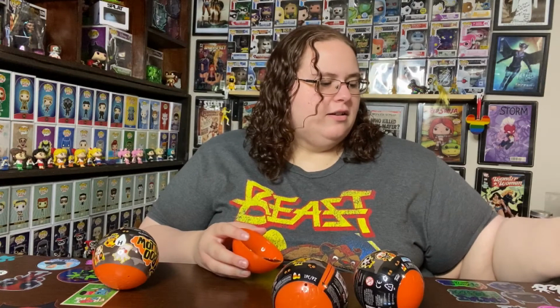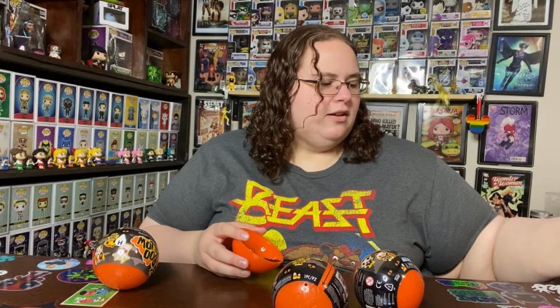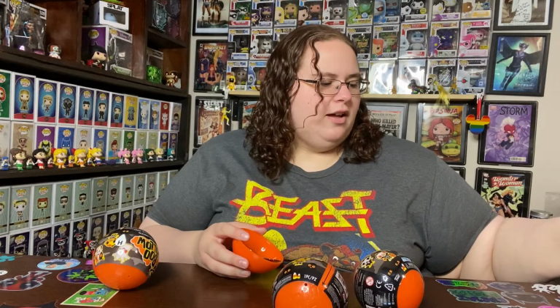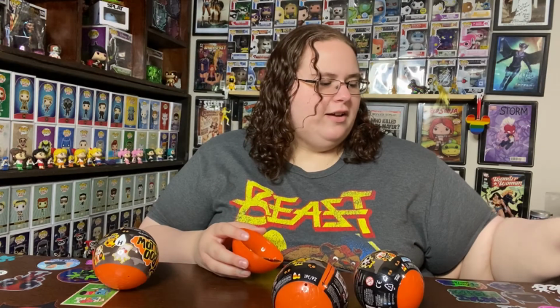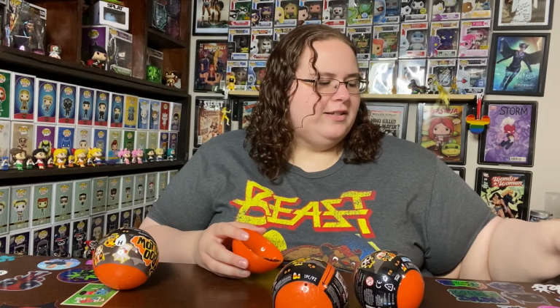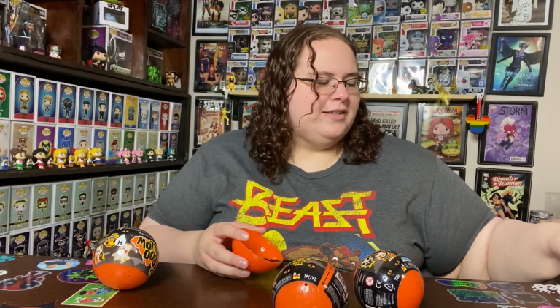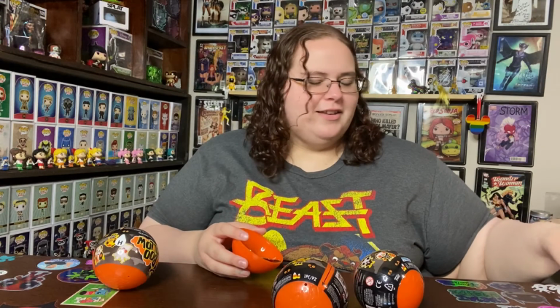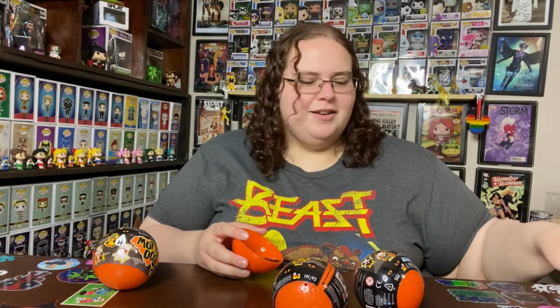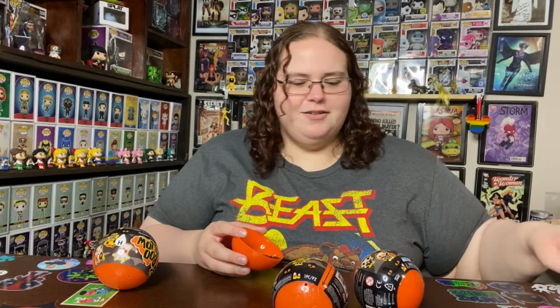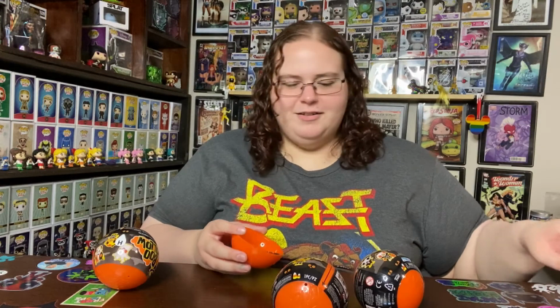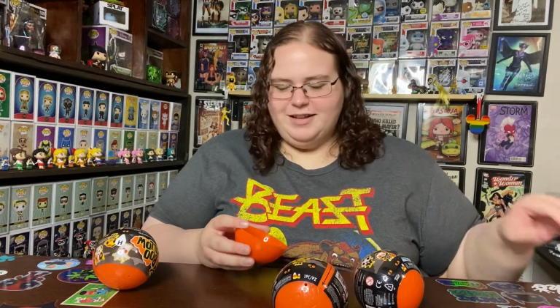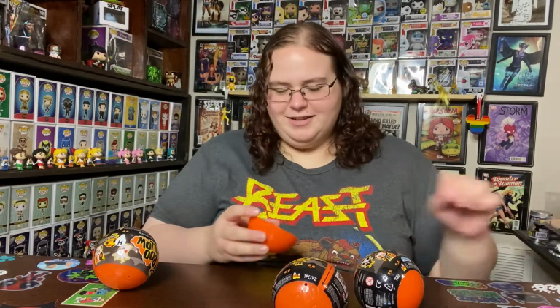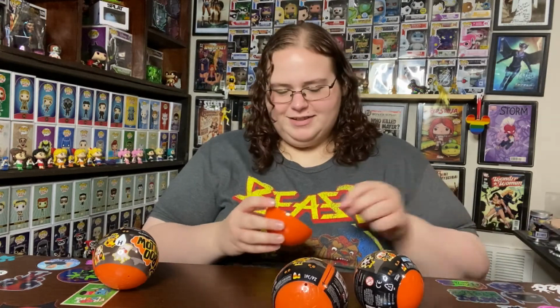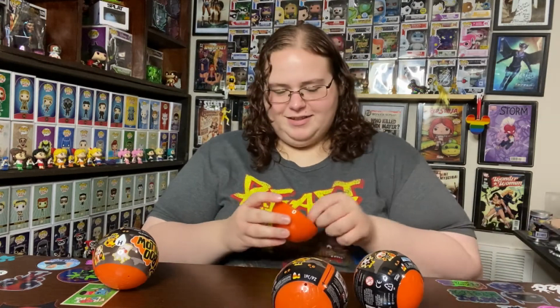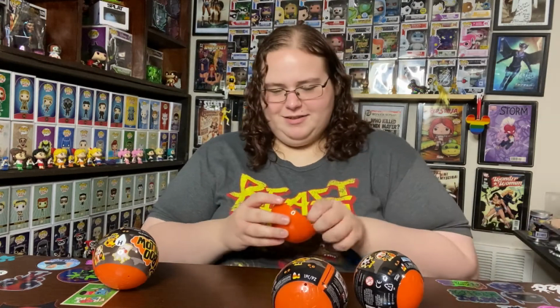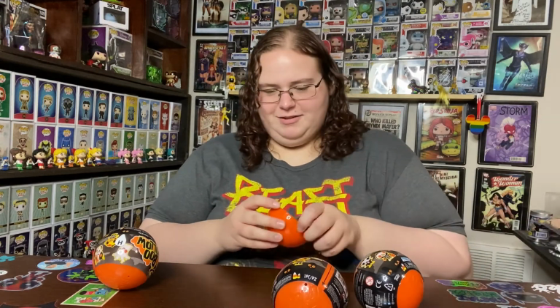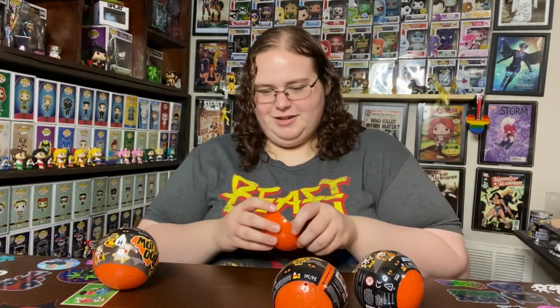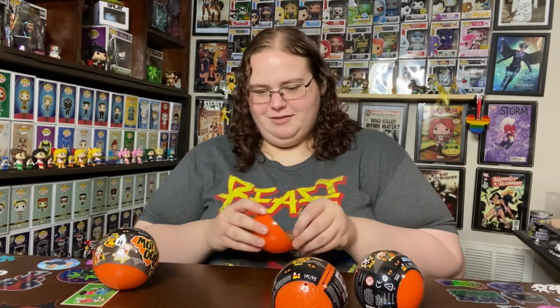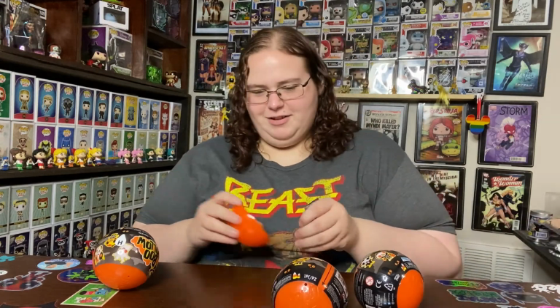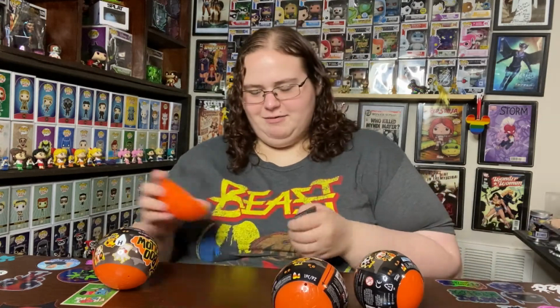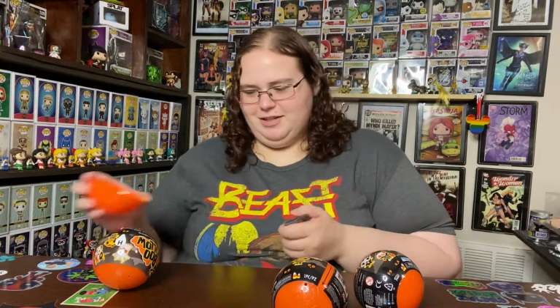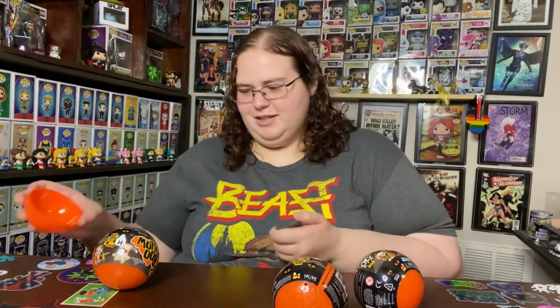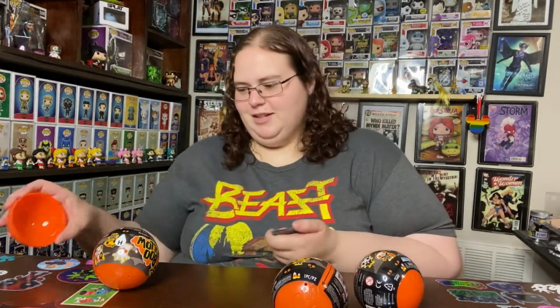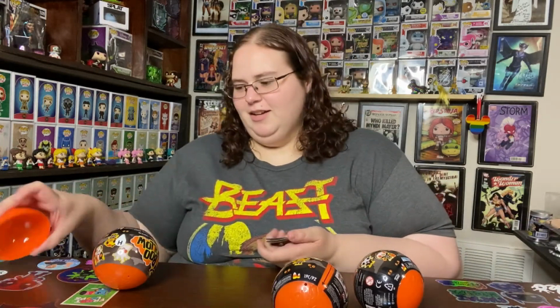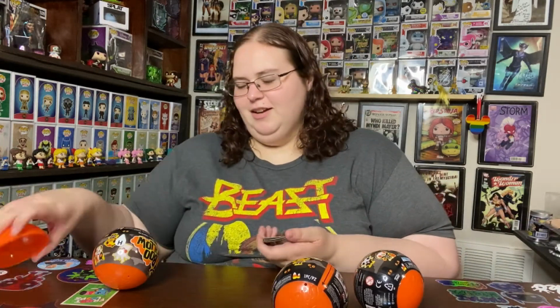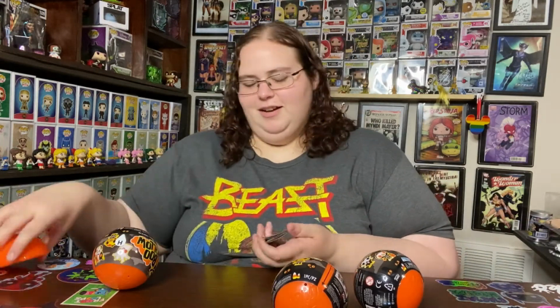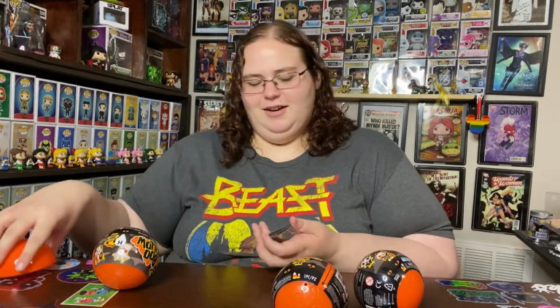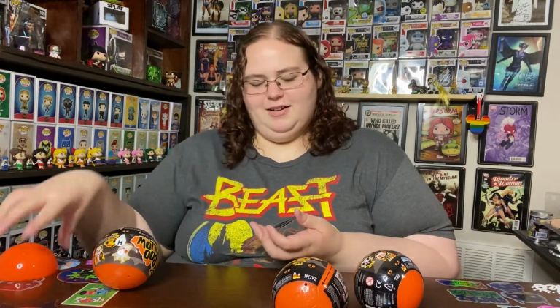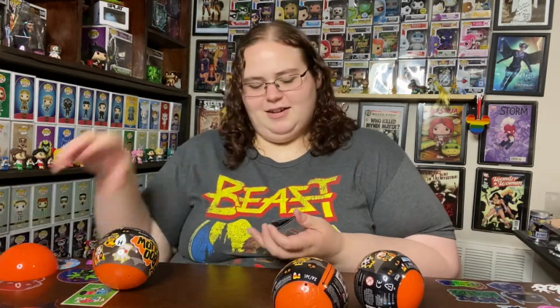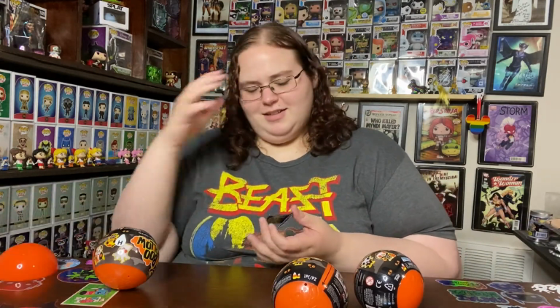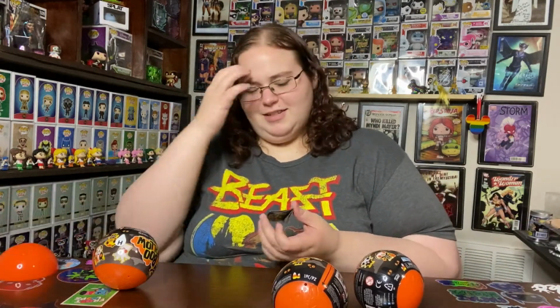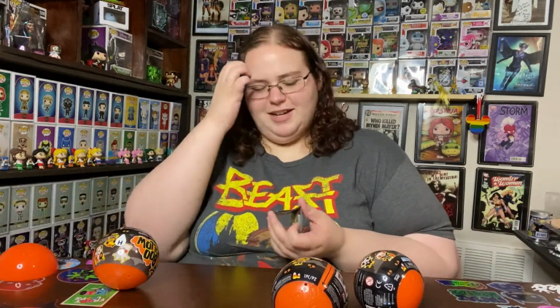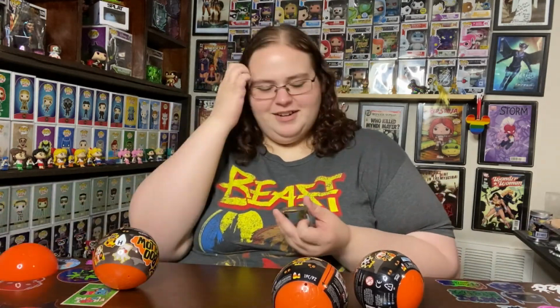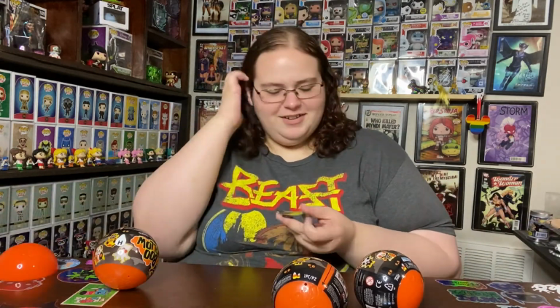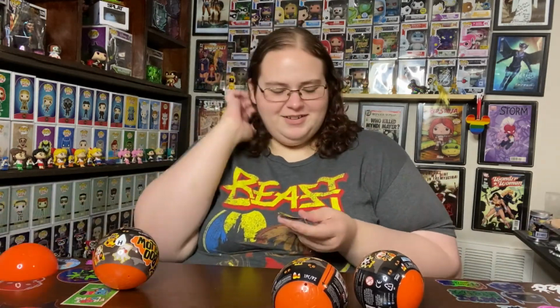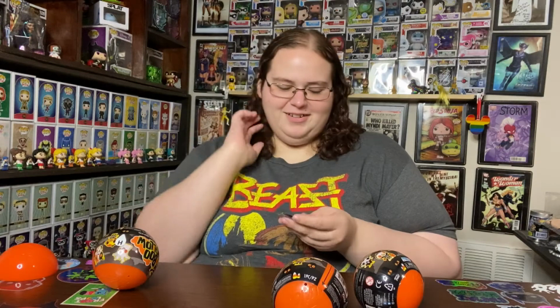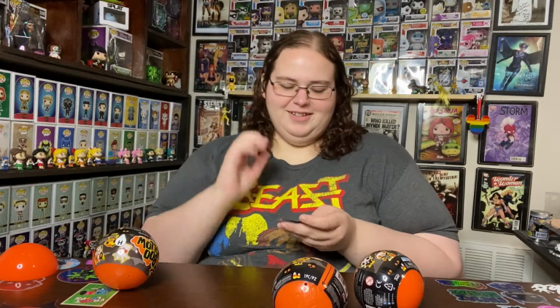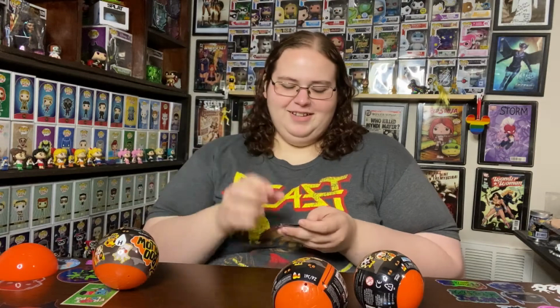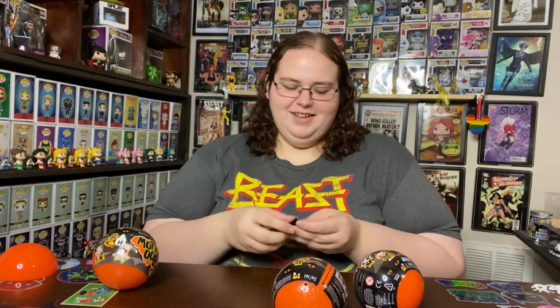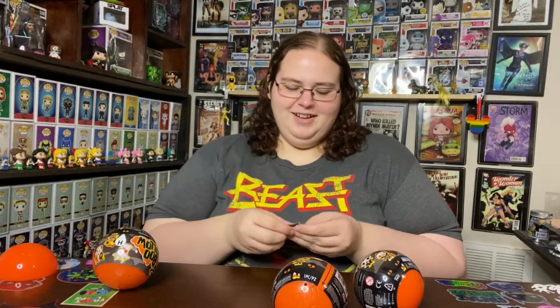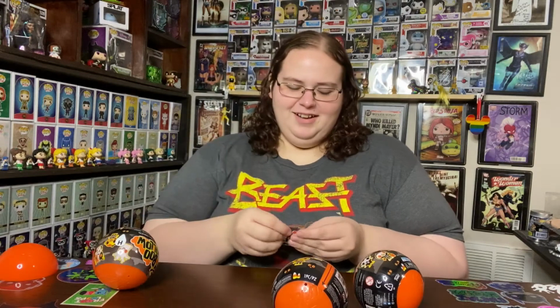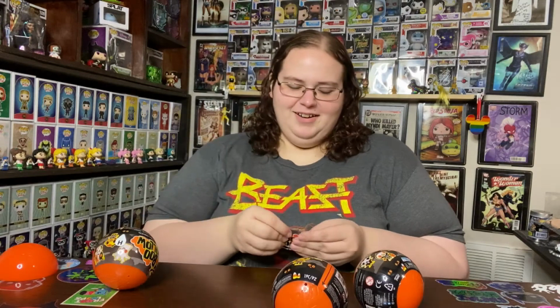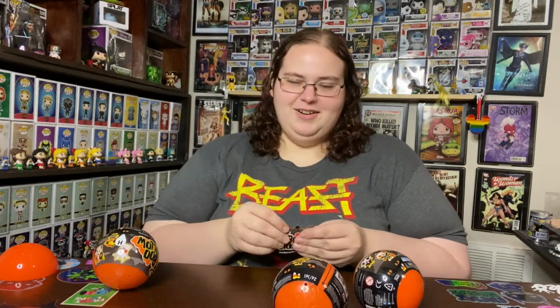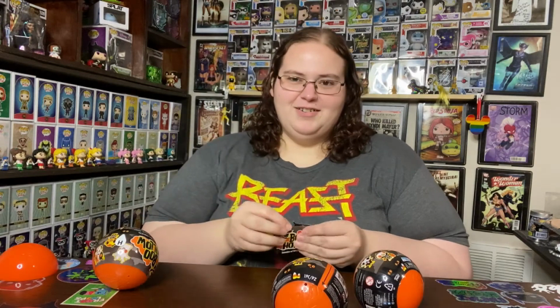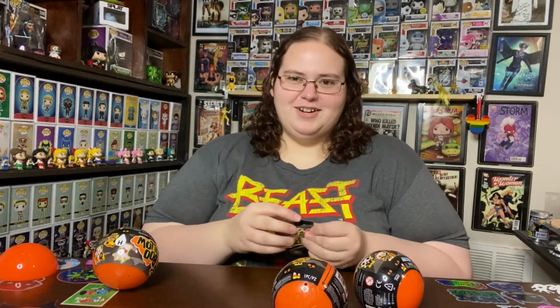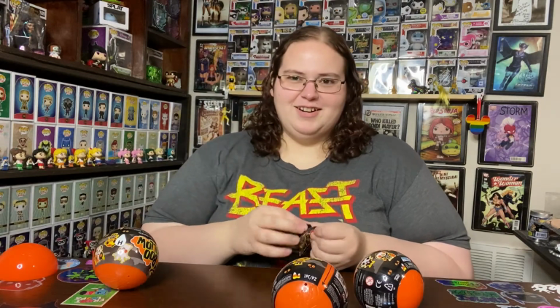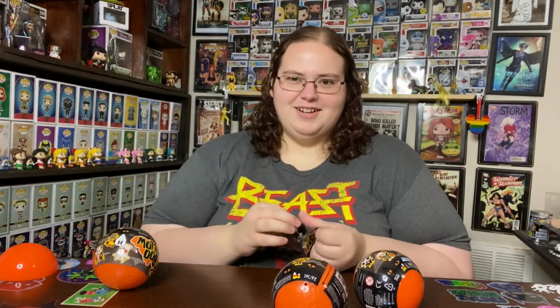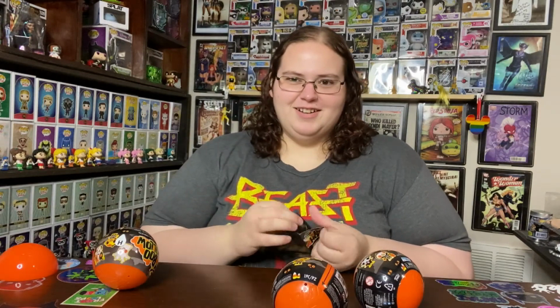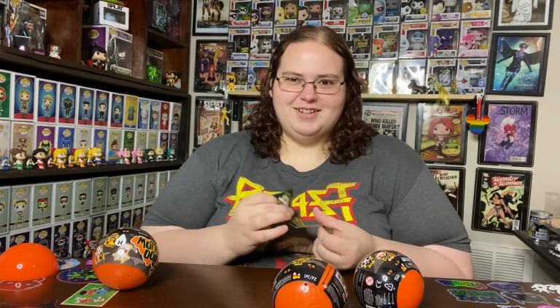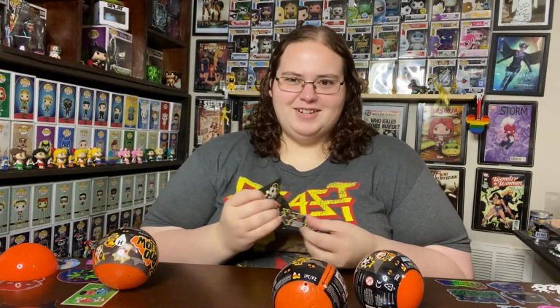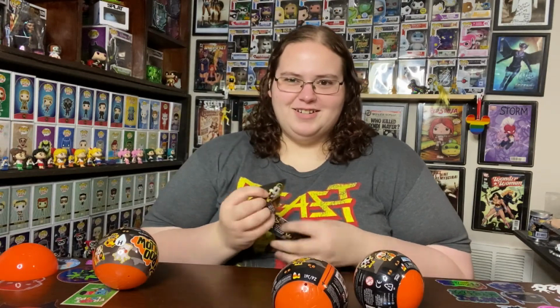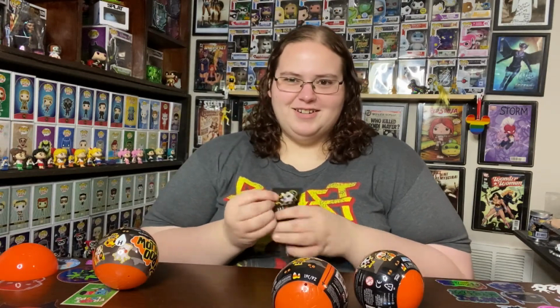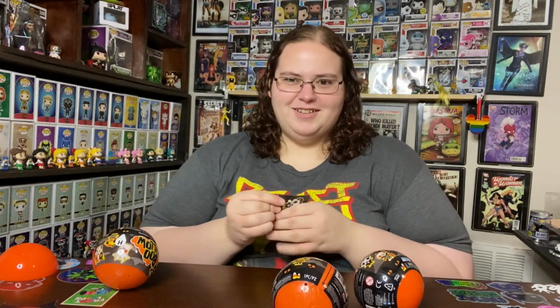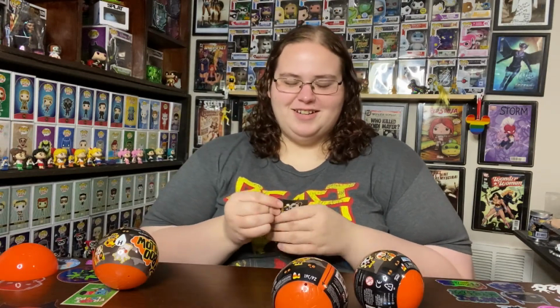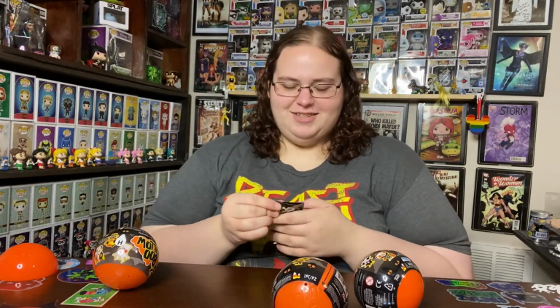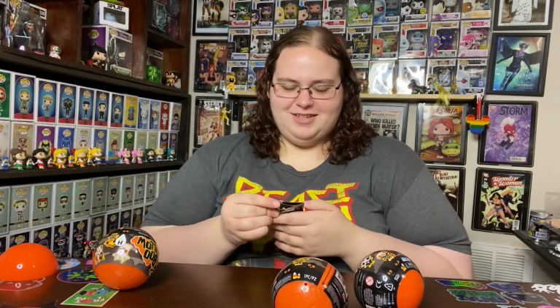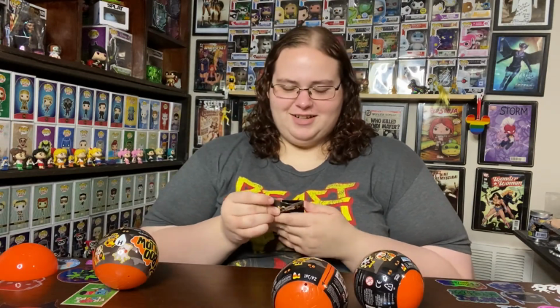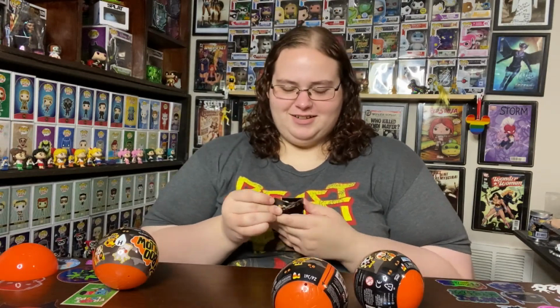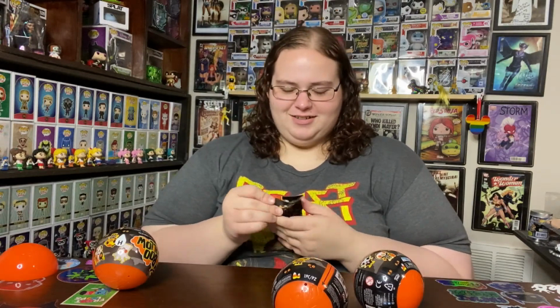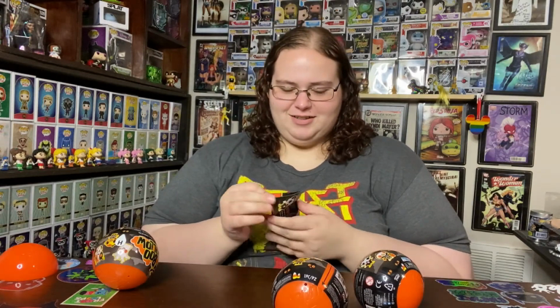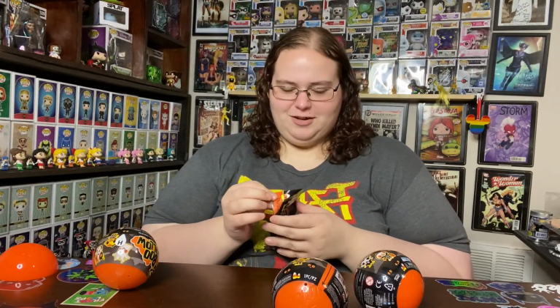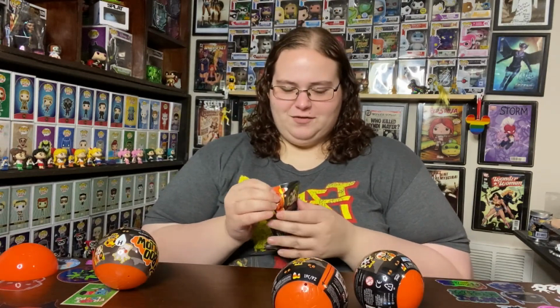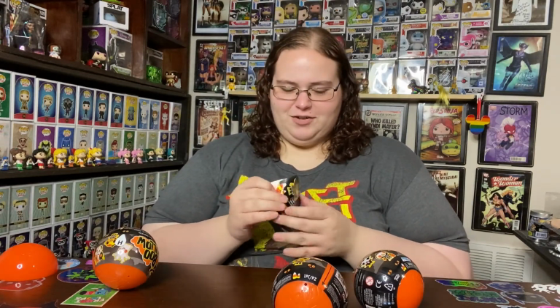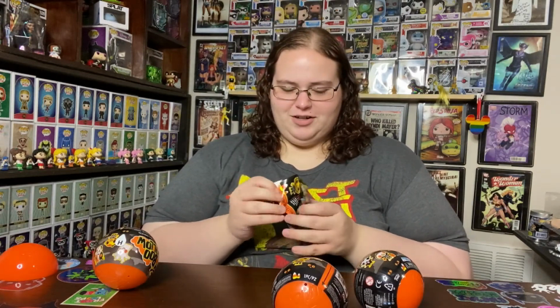Oh, he's cute! Yes, that's the one I really wanted. Okay, I'm going to show you guys the checklist first though.